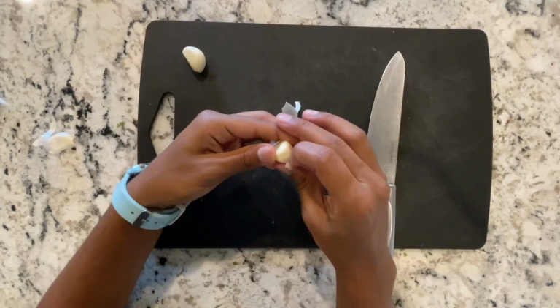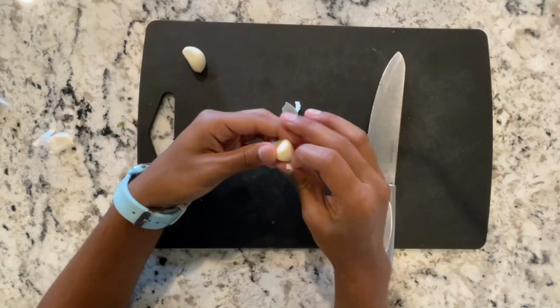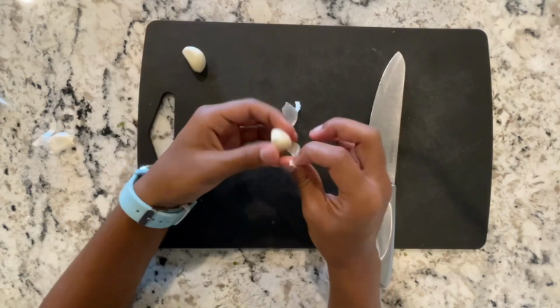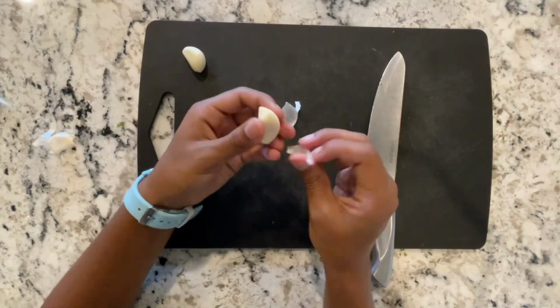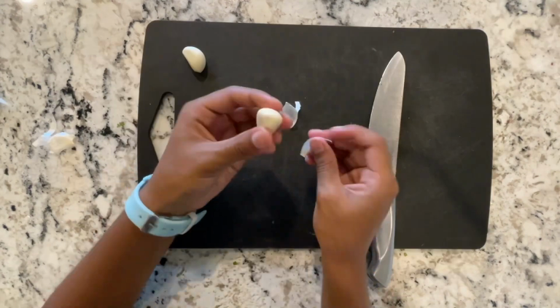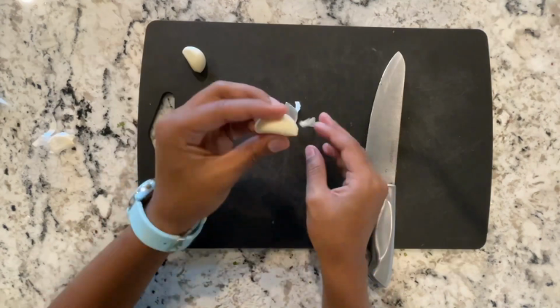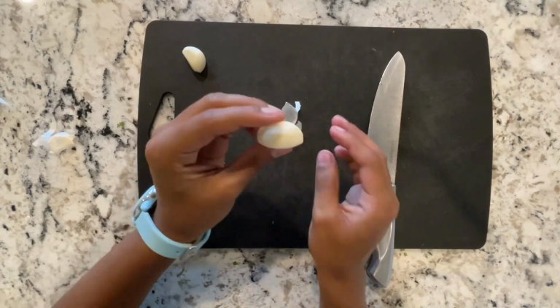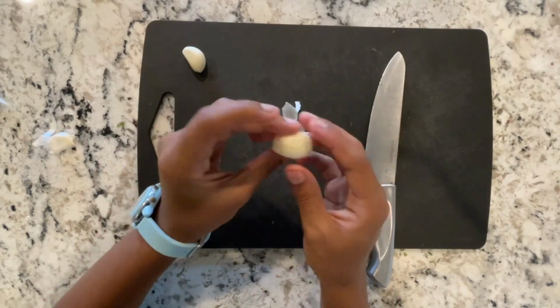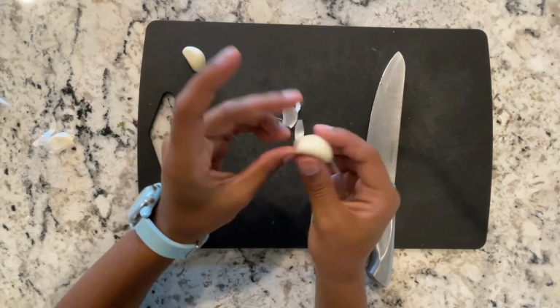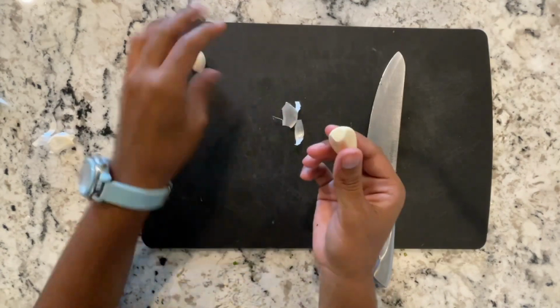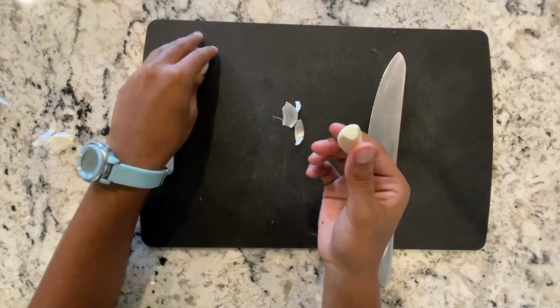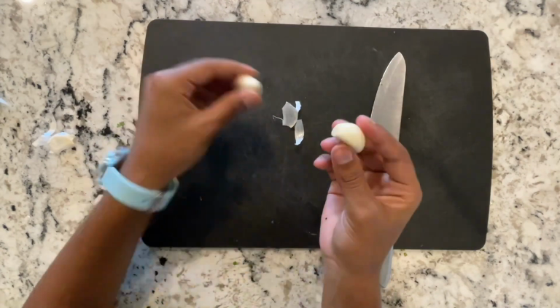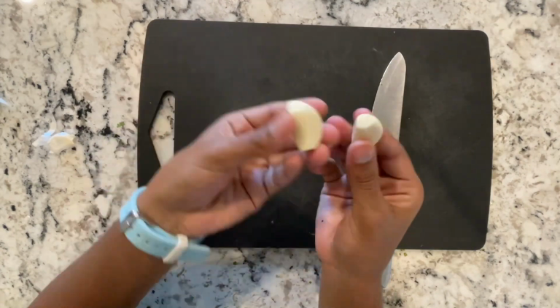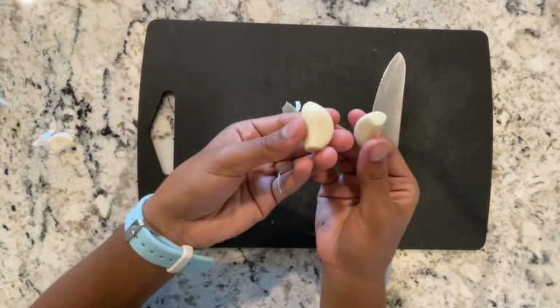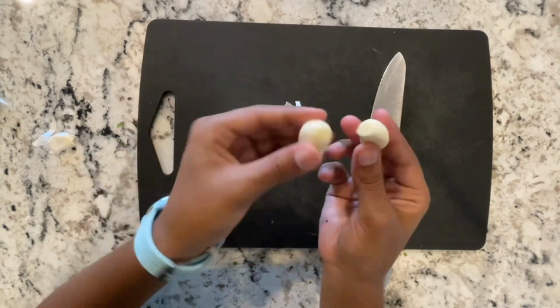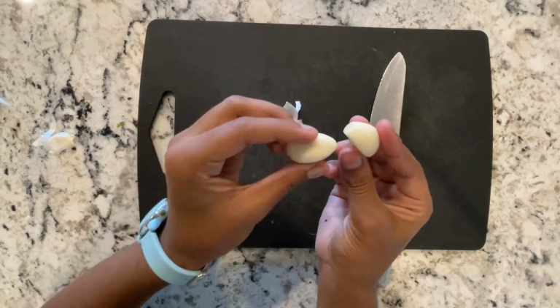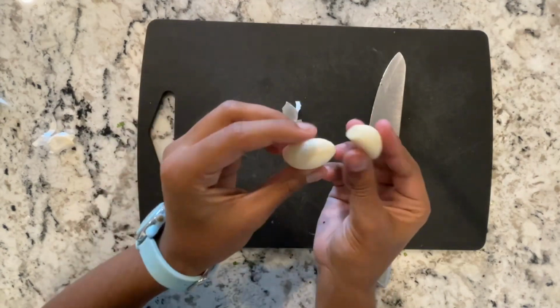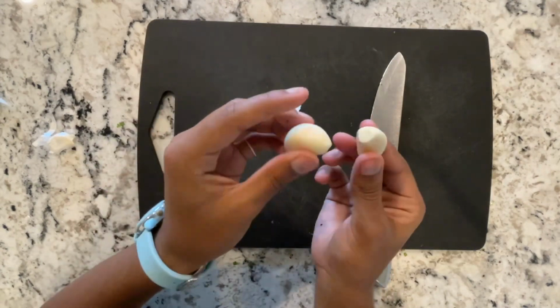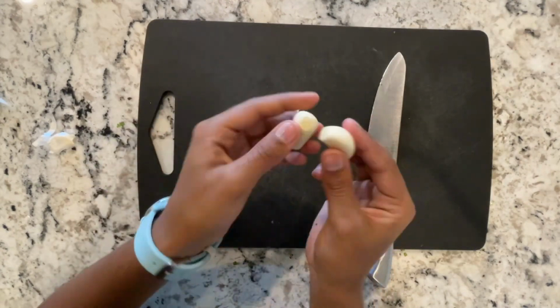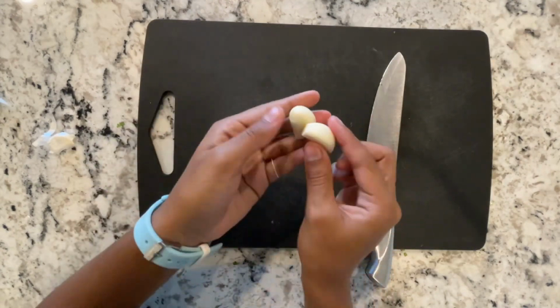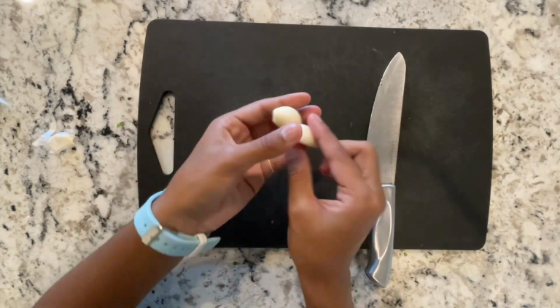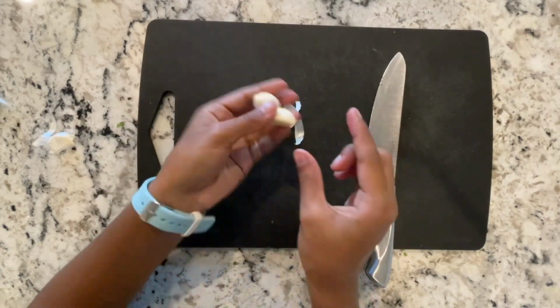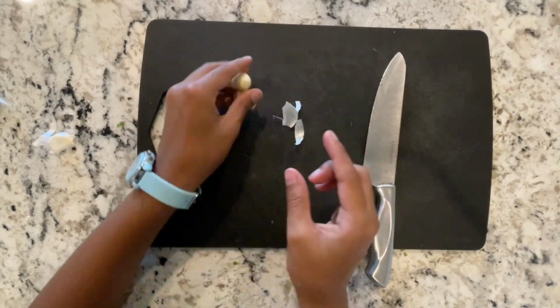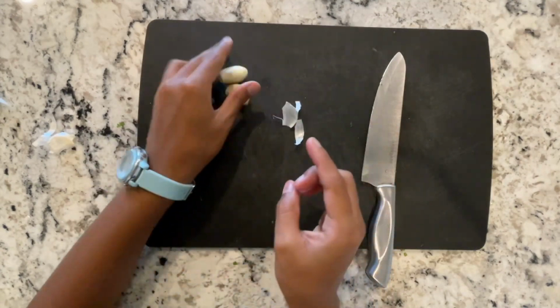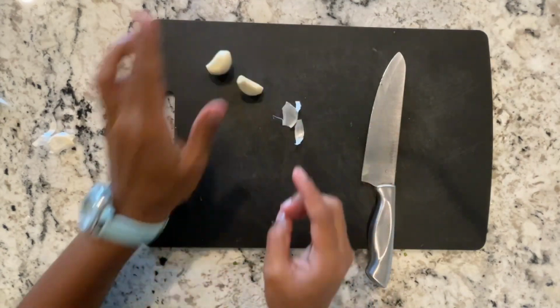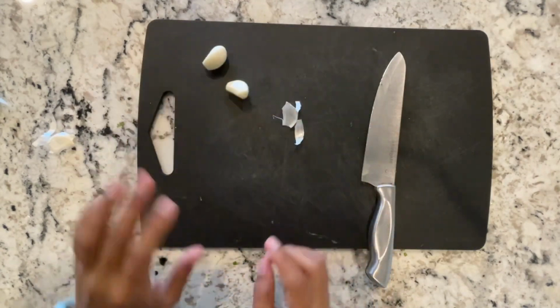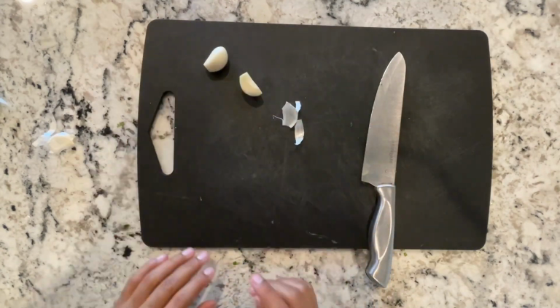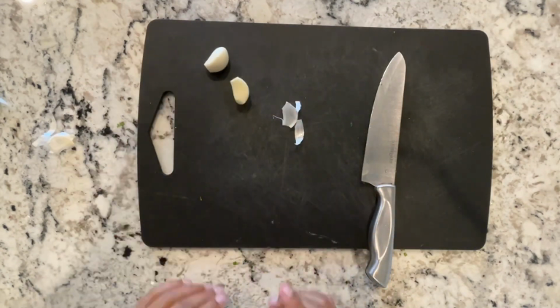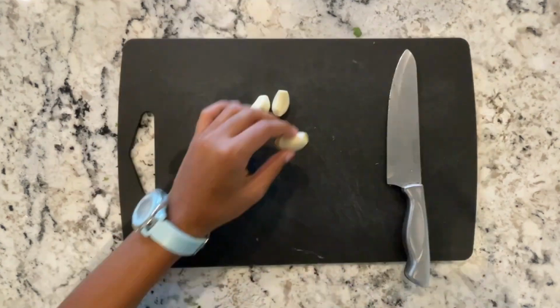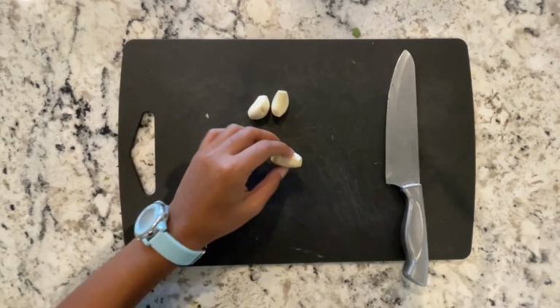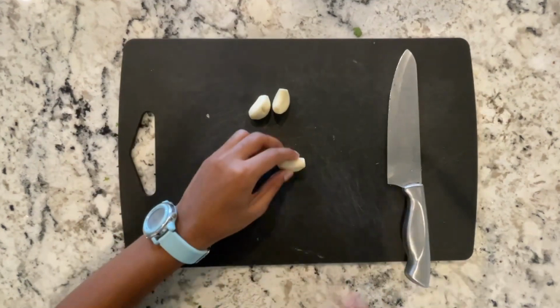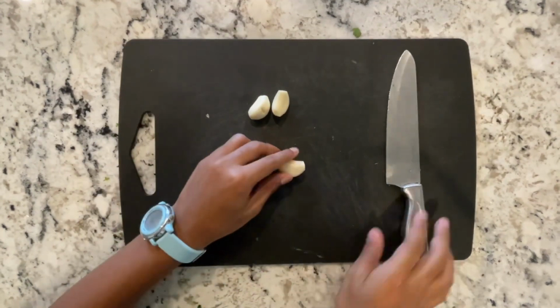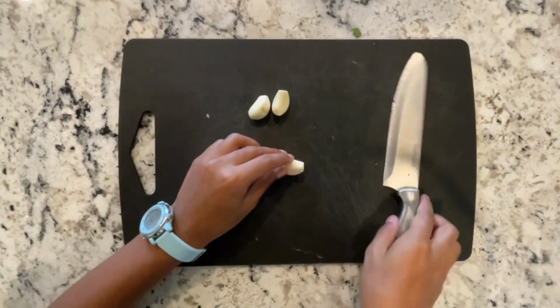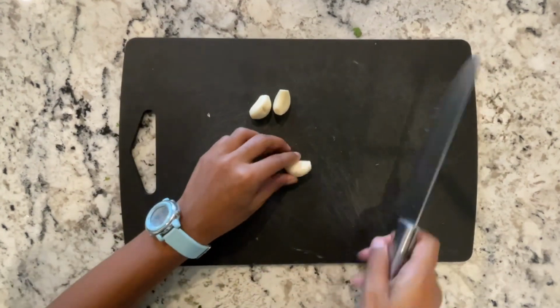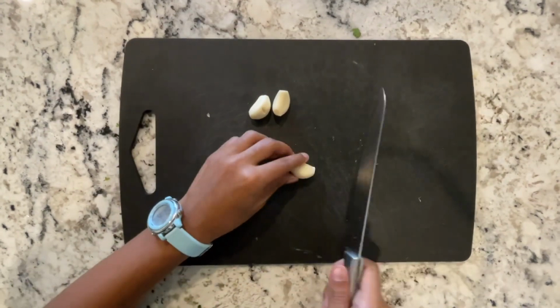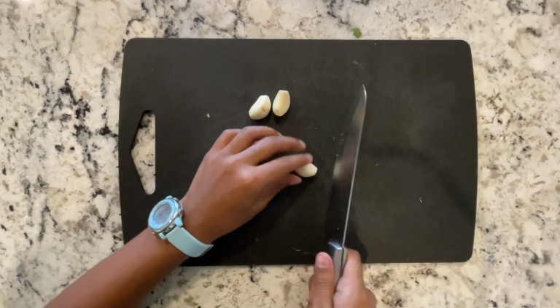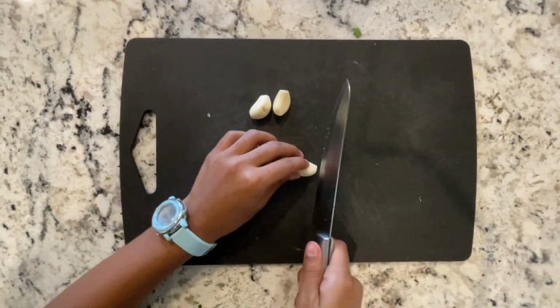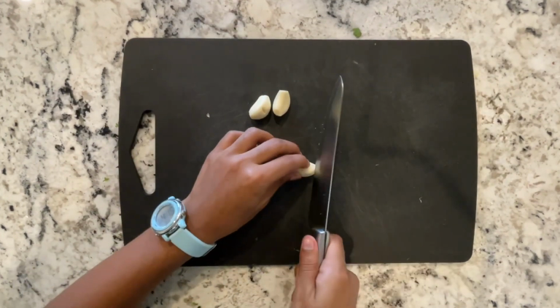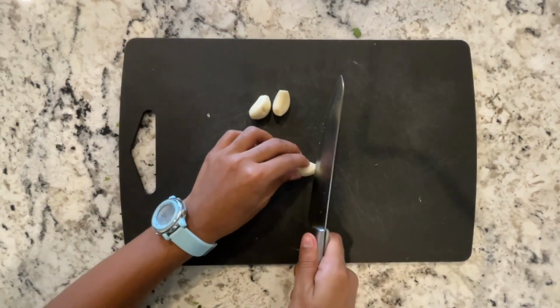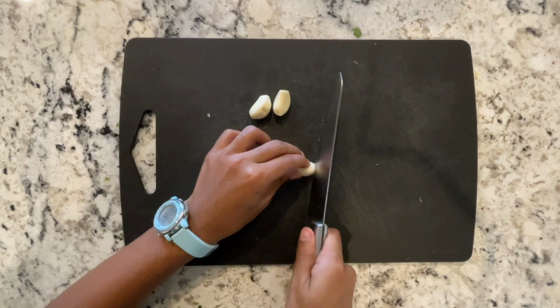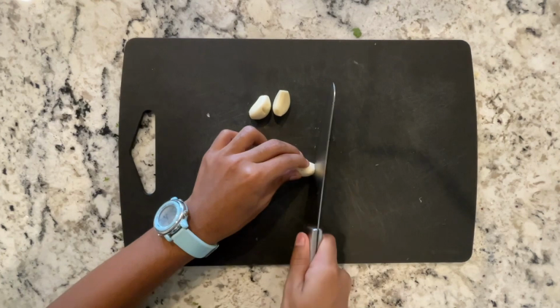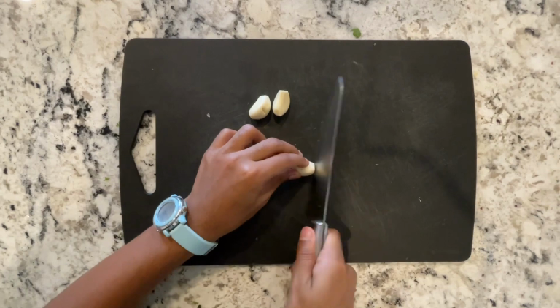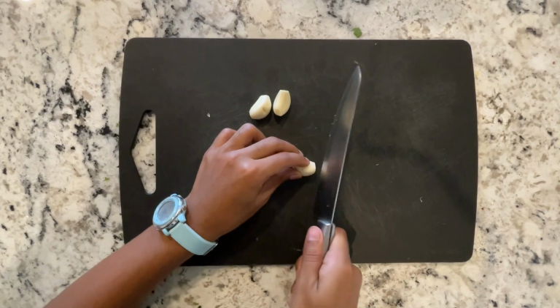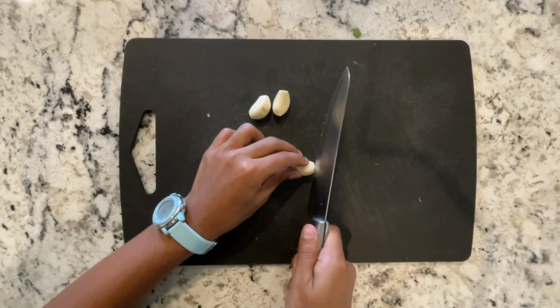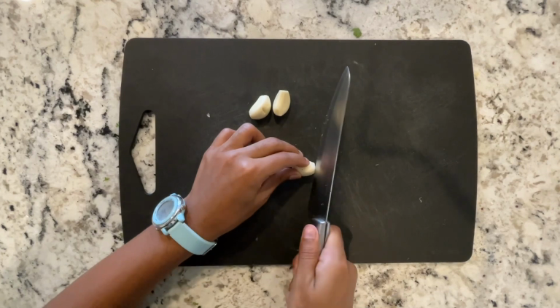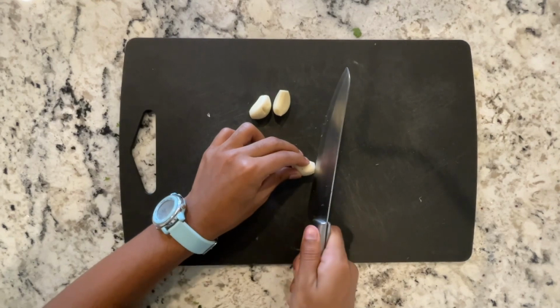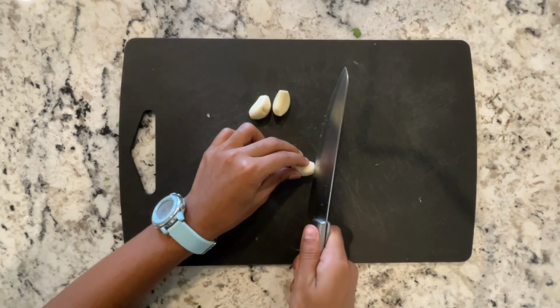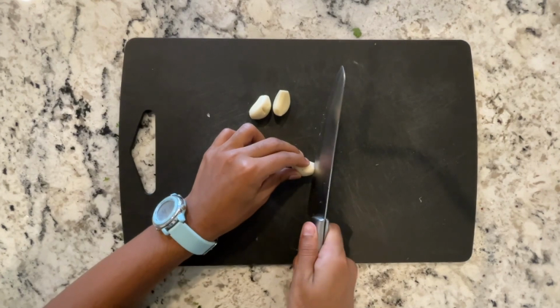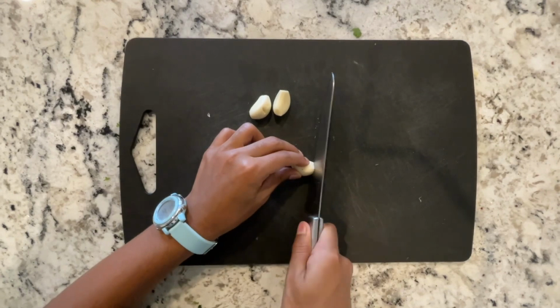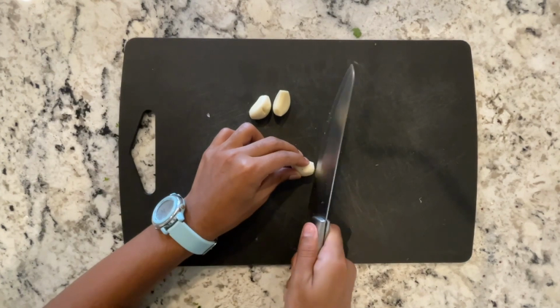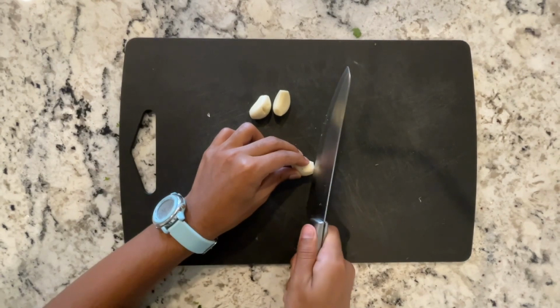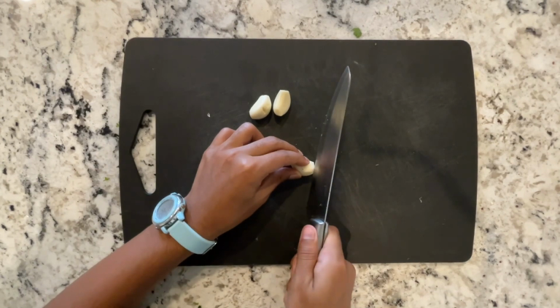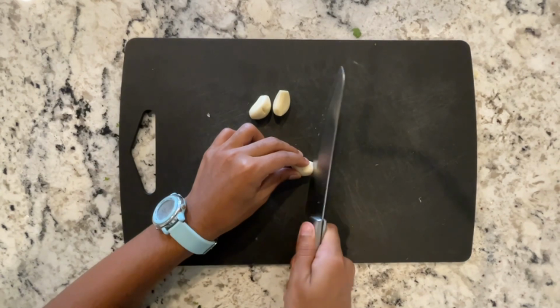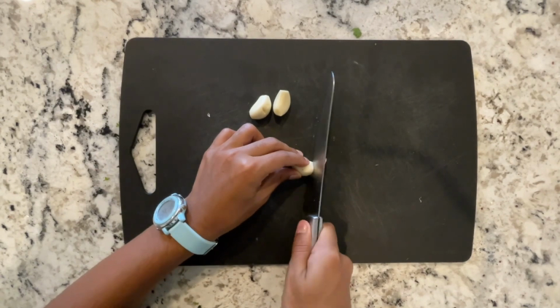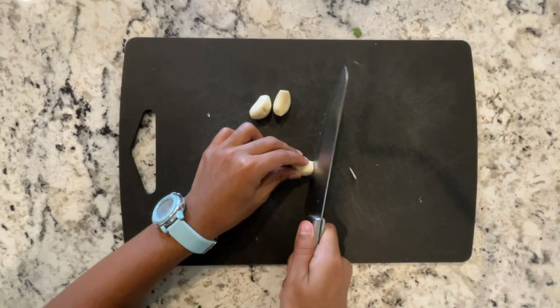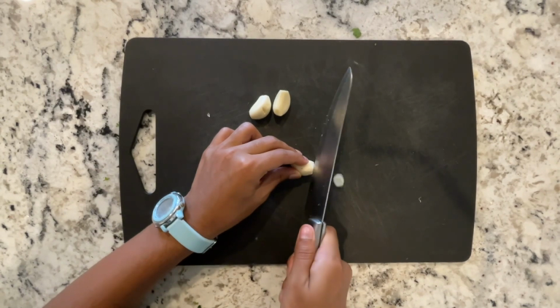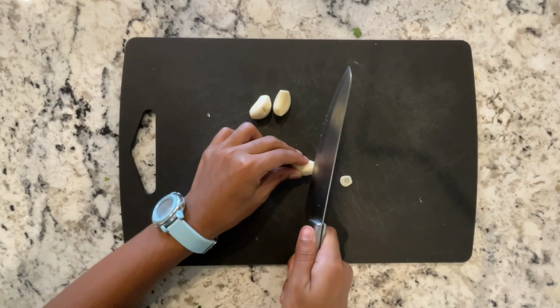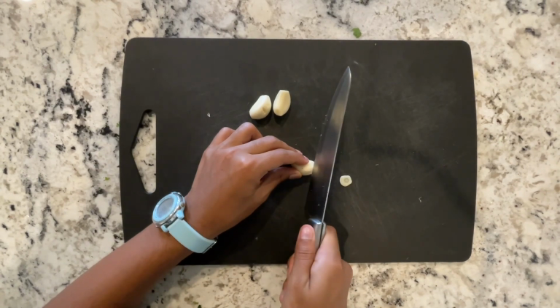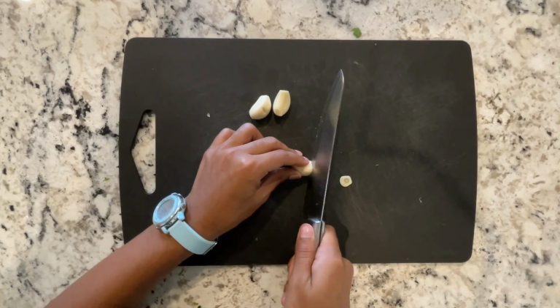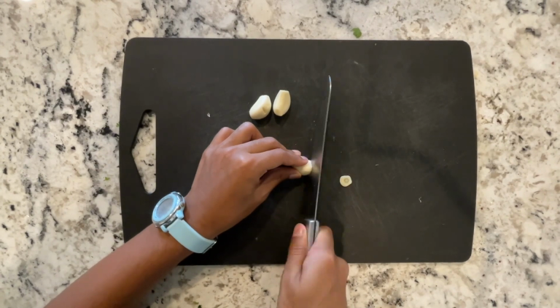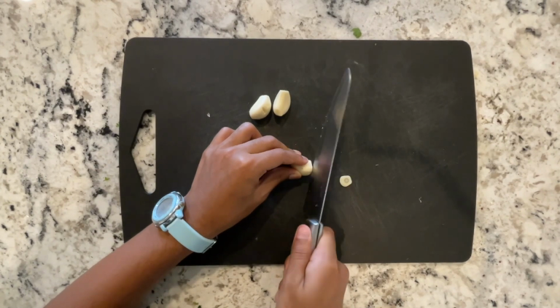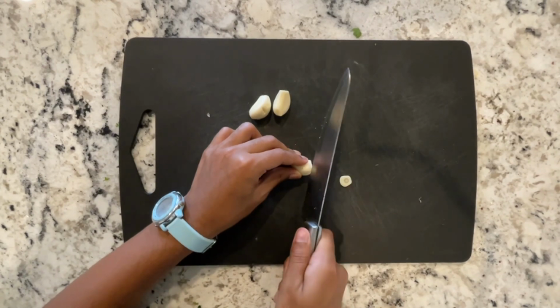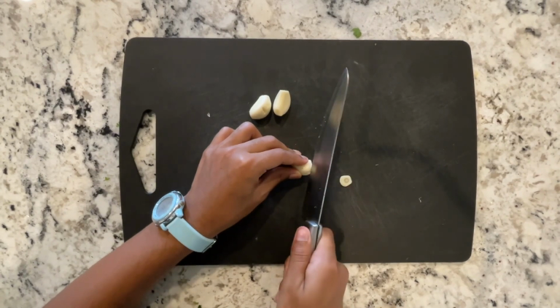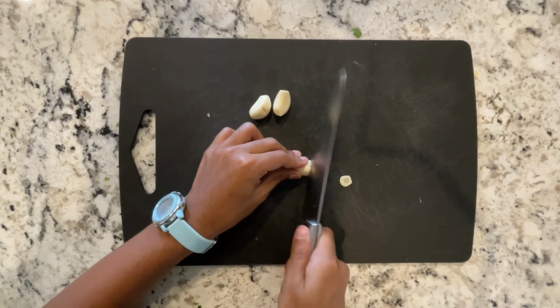There are two ways to mince your garlic. You can do it by hand with a knife, and if you don't know how to do it, you can just watch it right here.